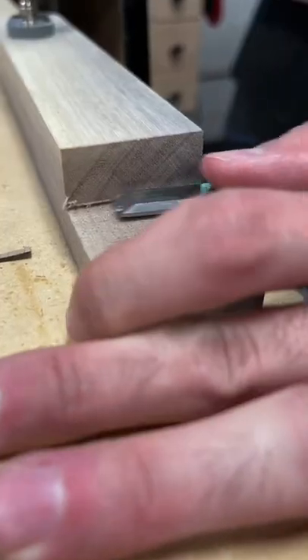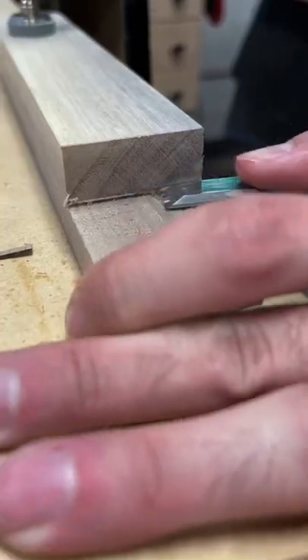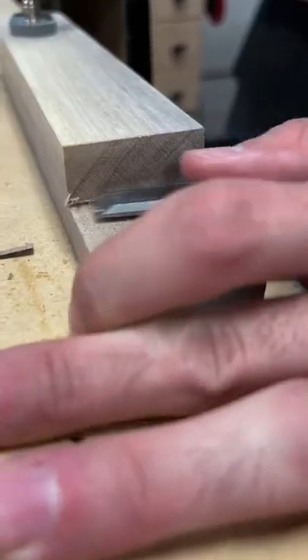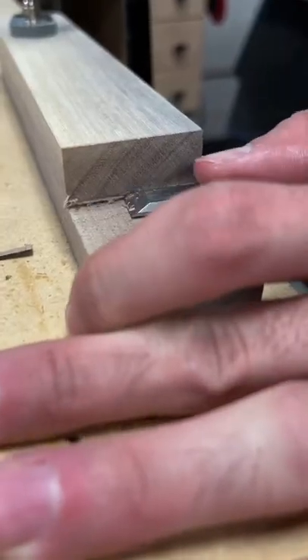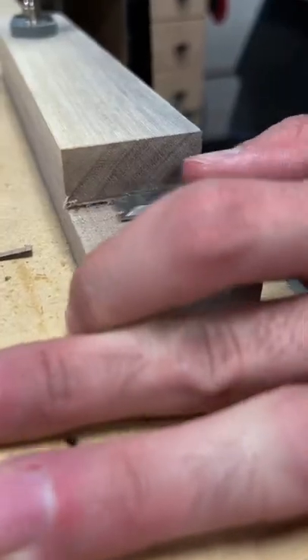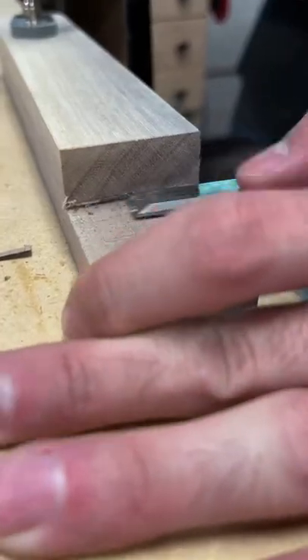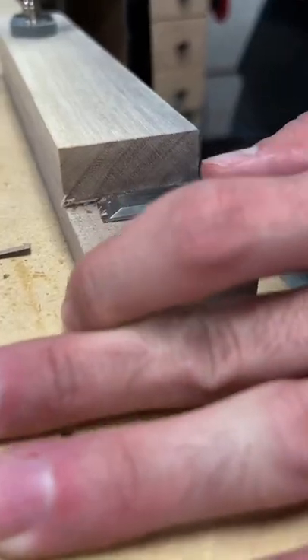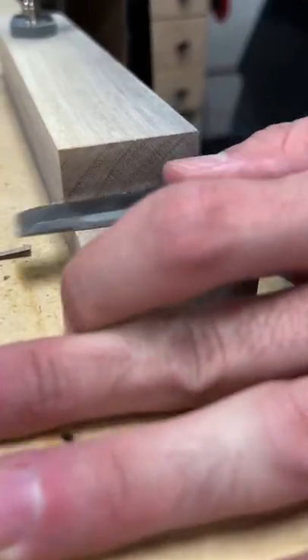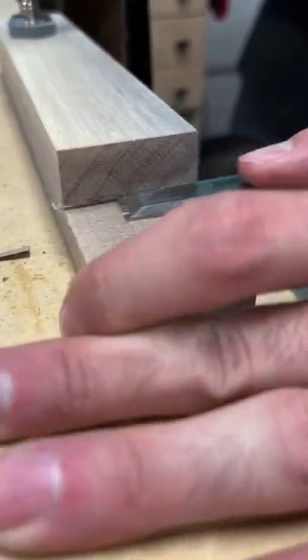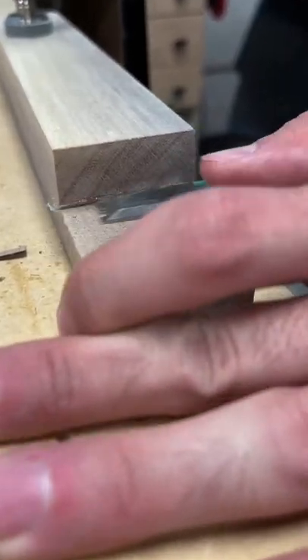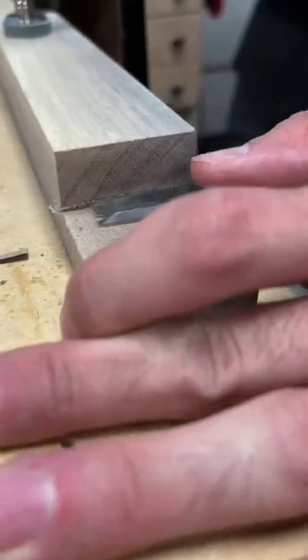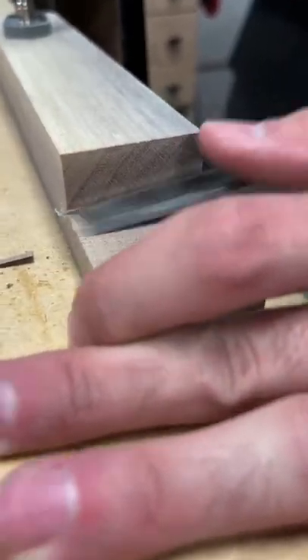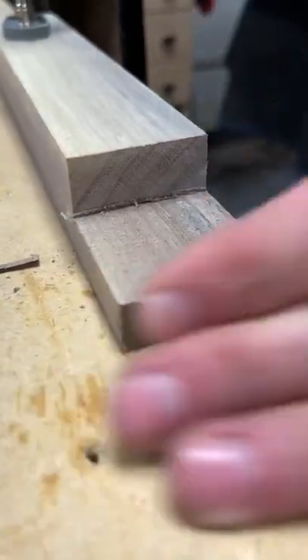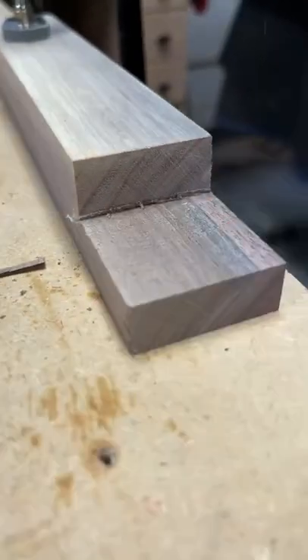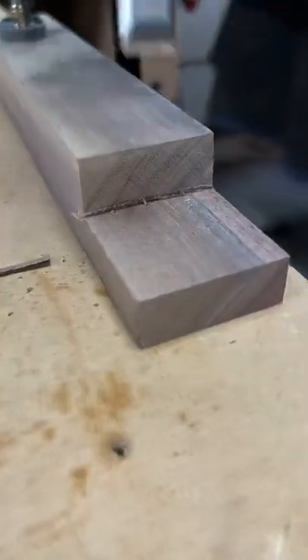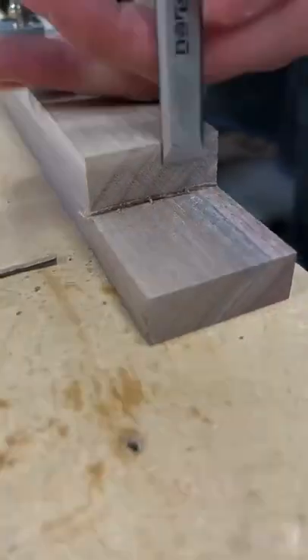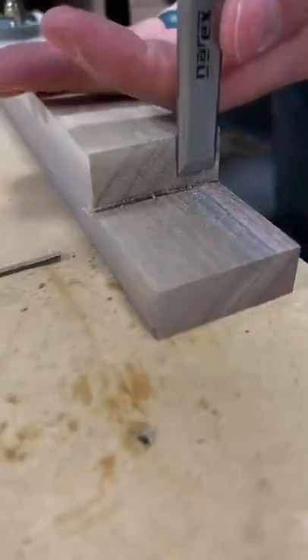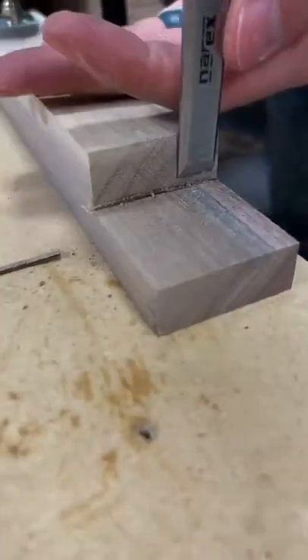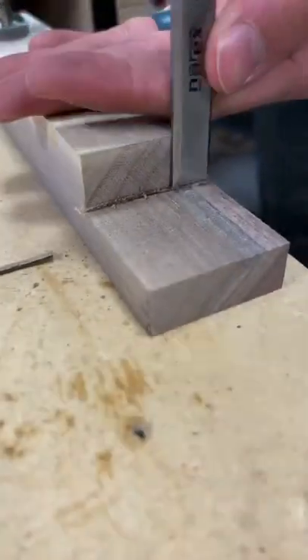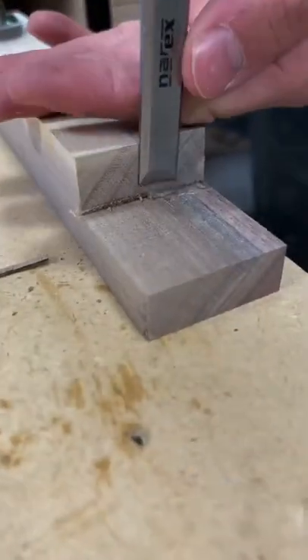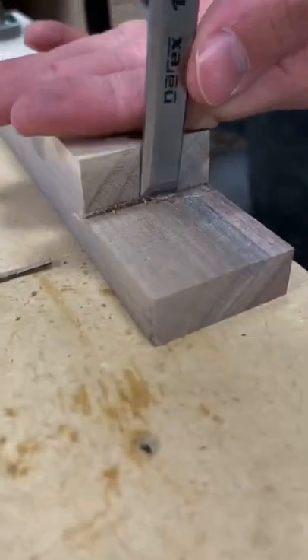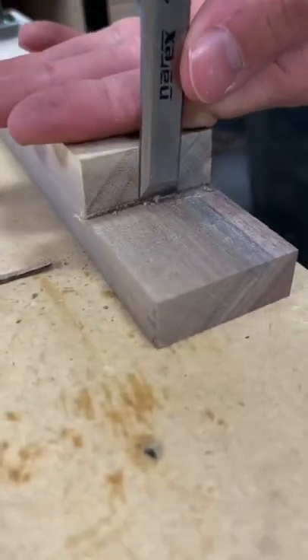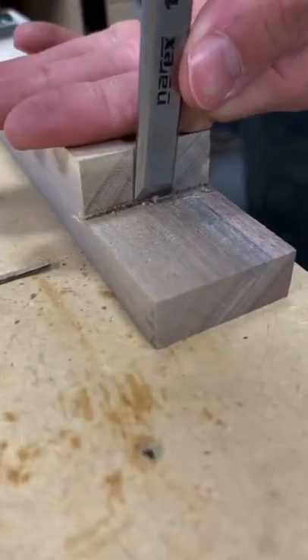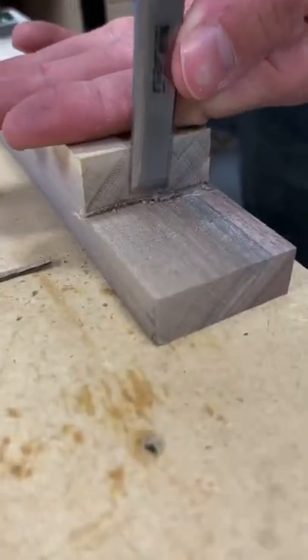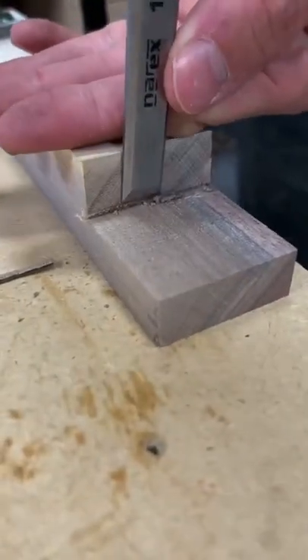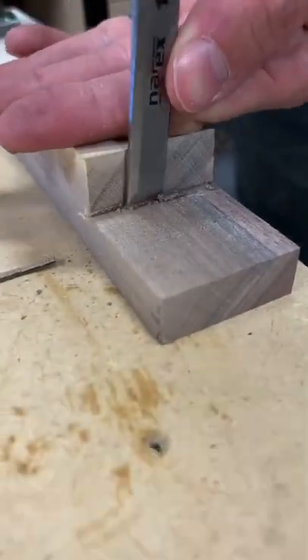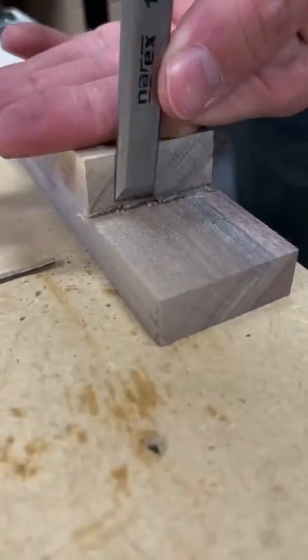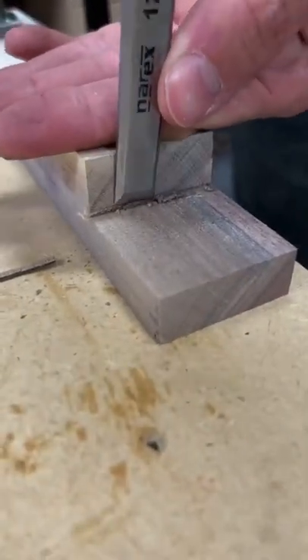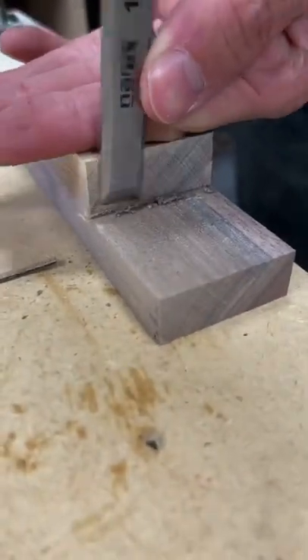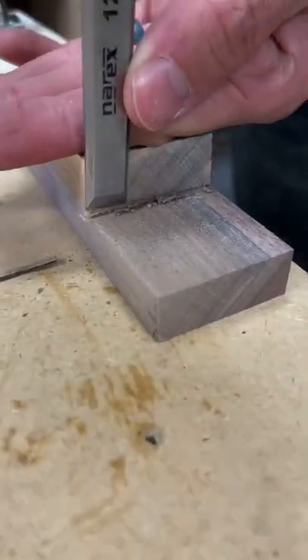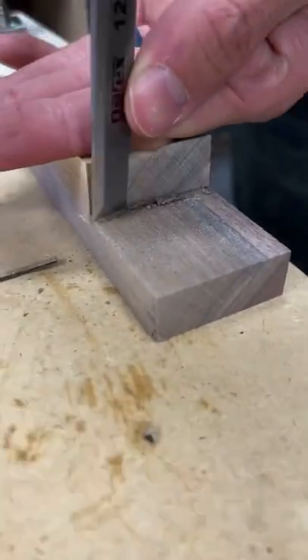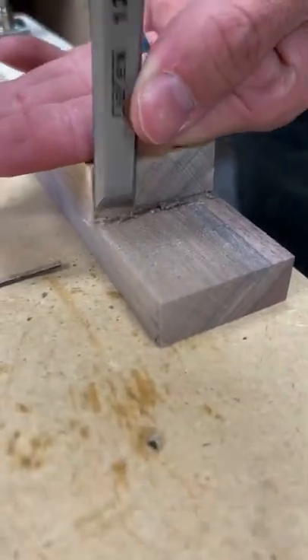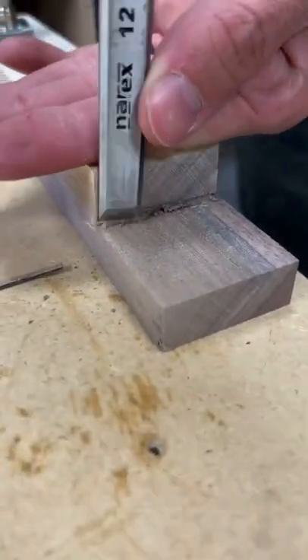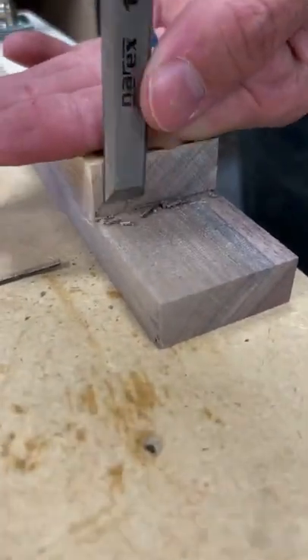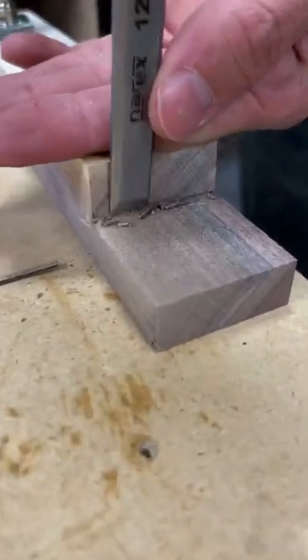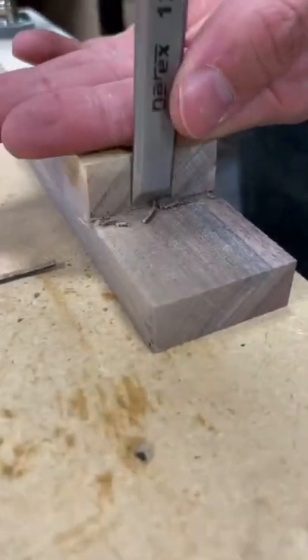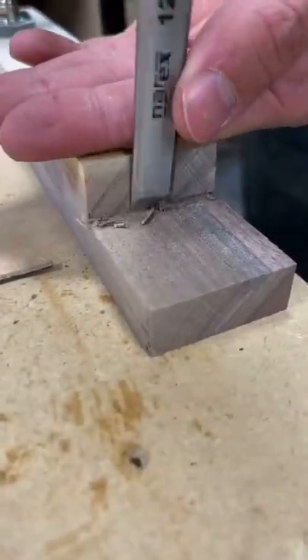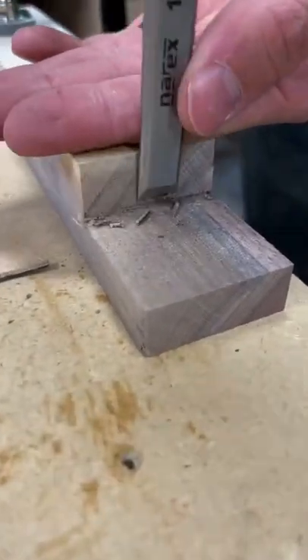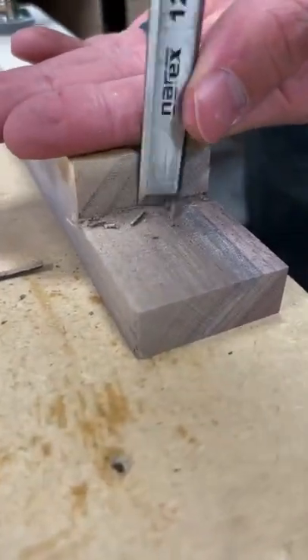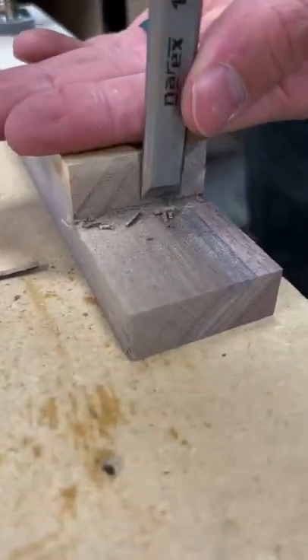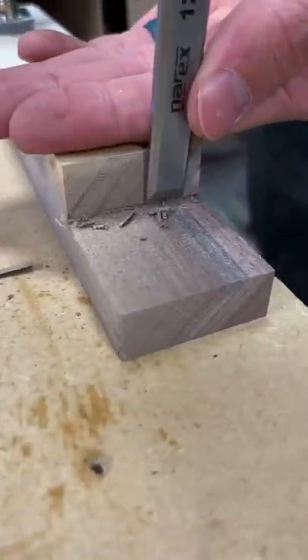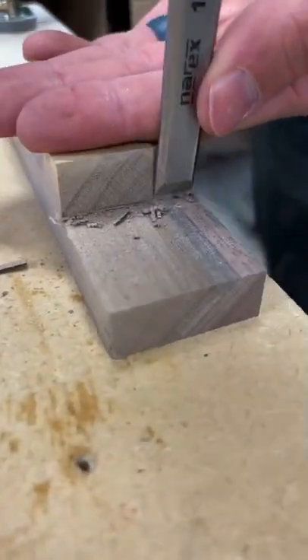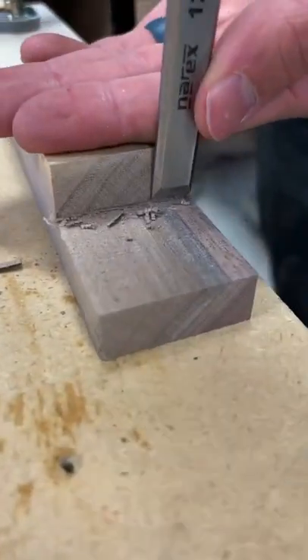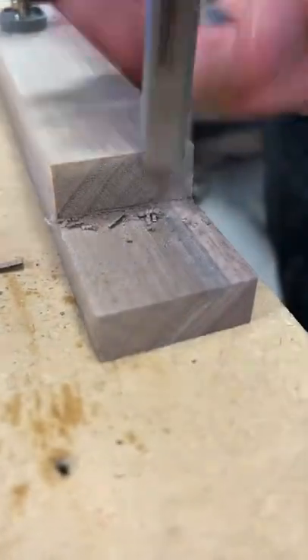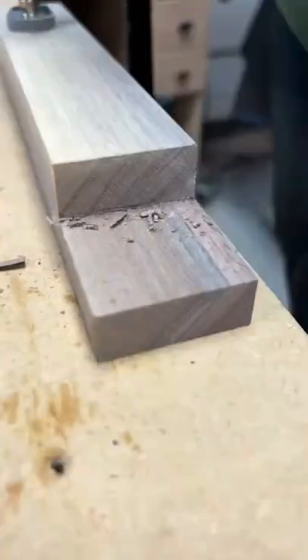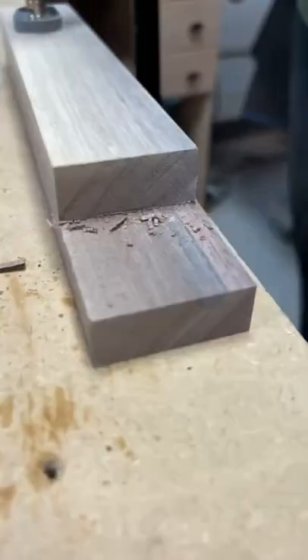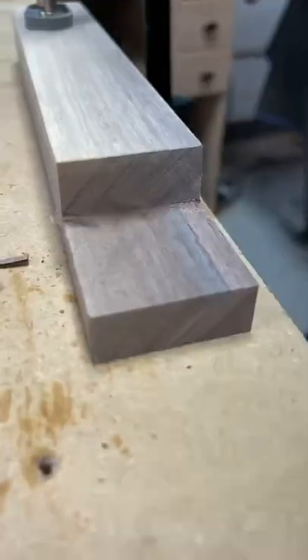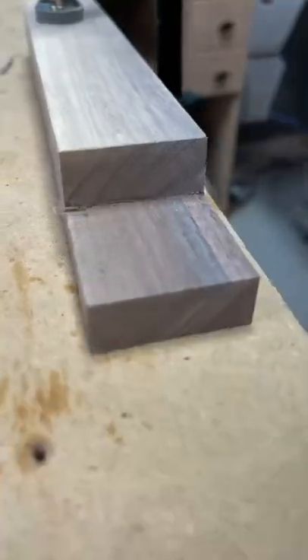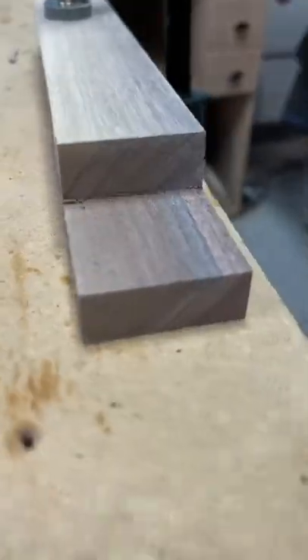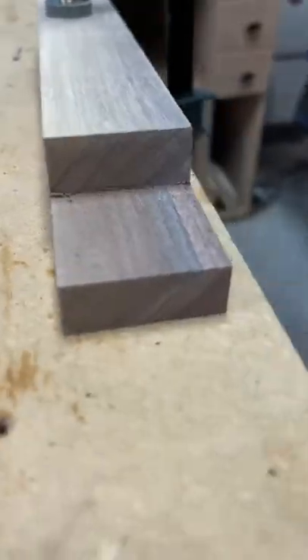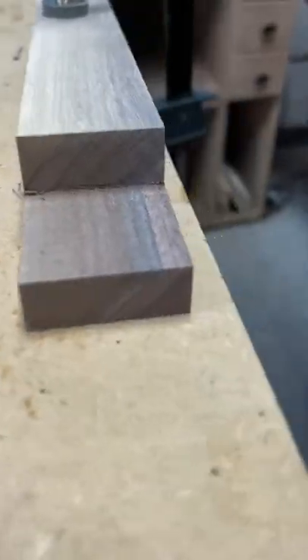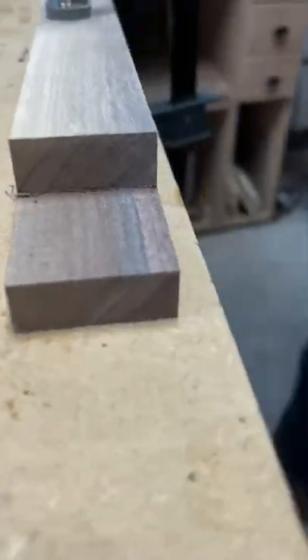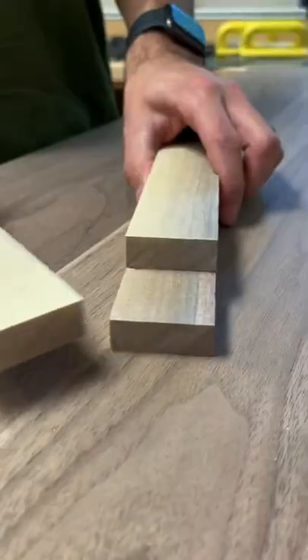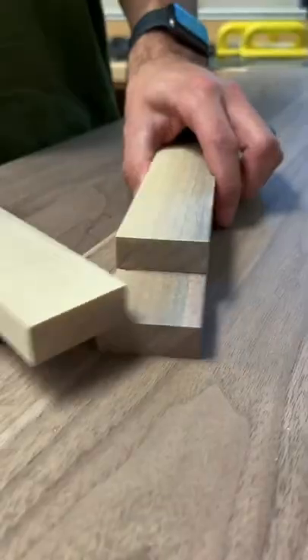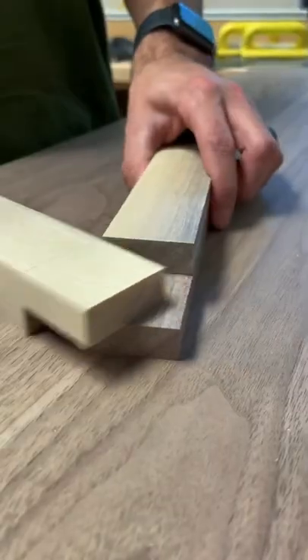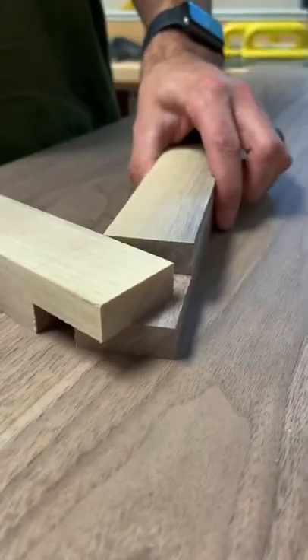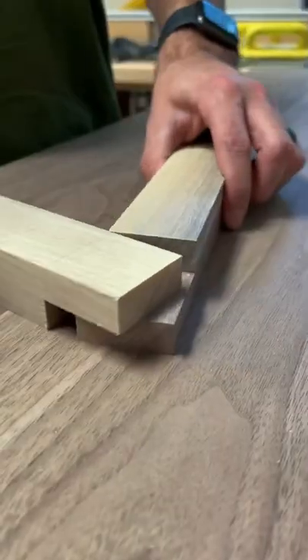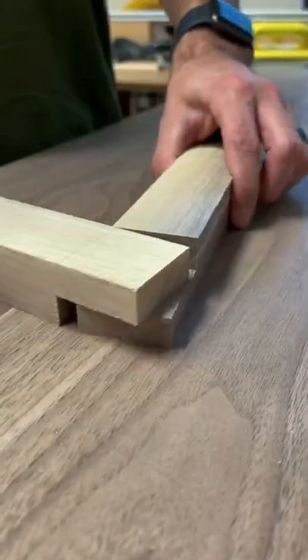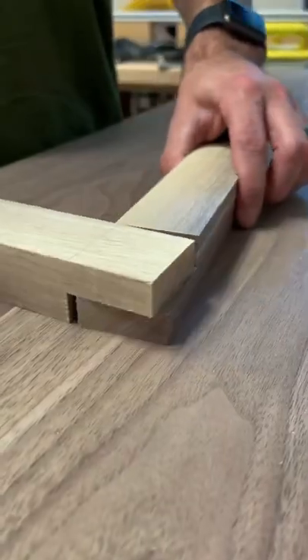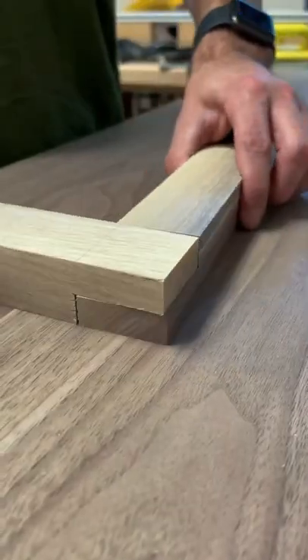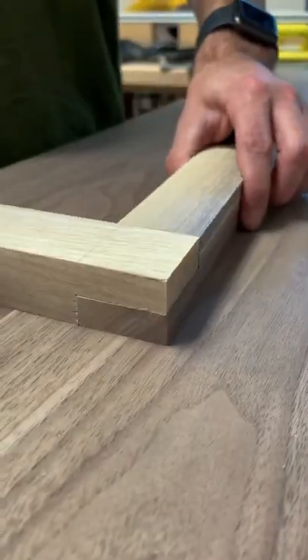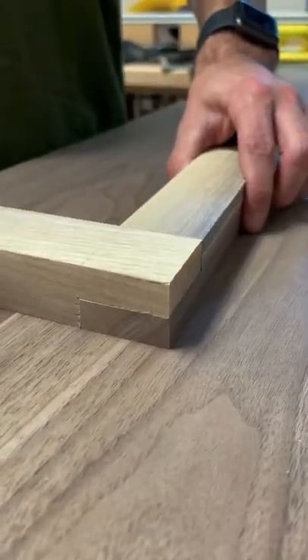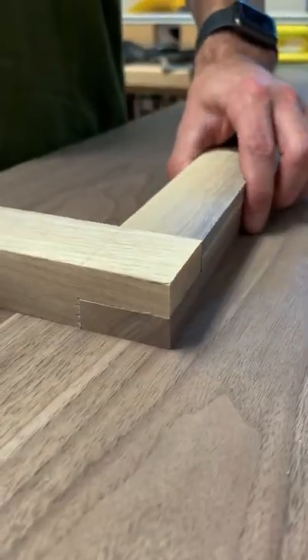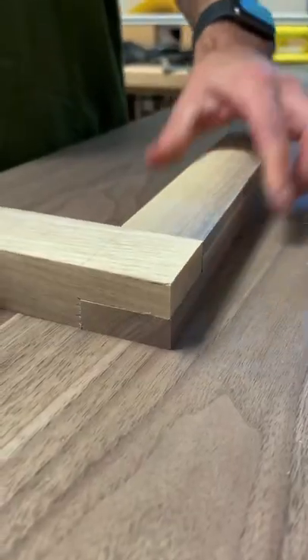If it's not perfect, clean it up with a chisel, add some glue like I didn't do here, and clamp it together like I also didn't do here. Then you're done.